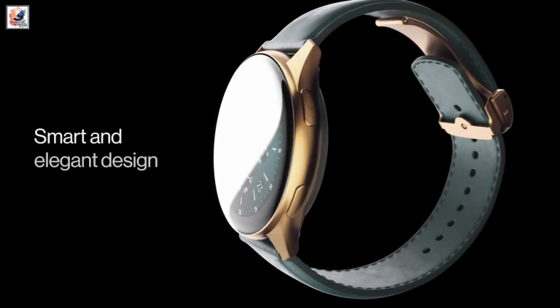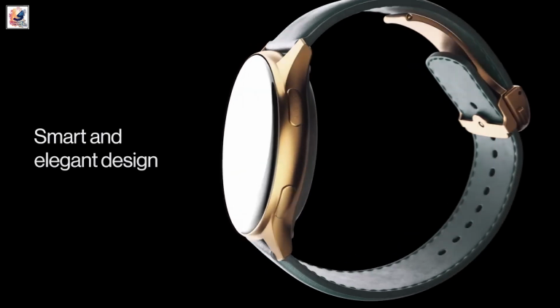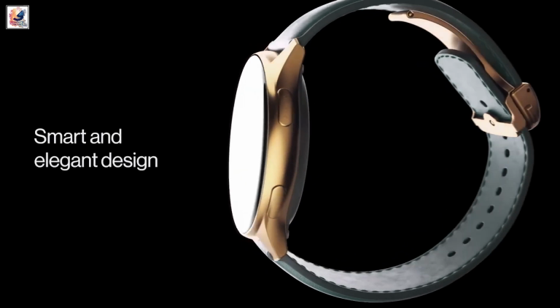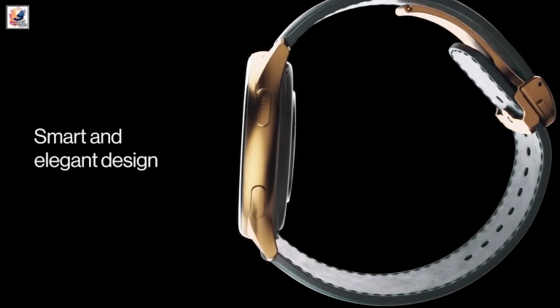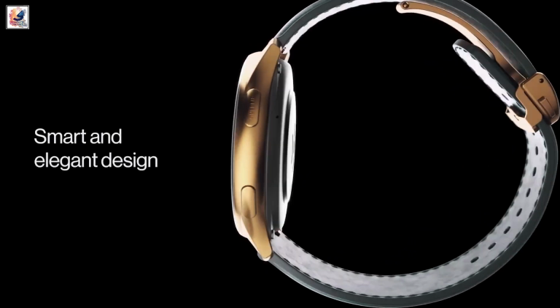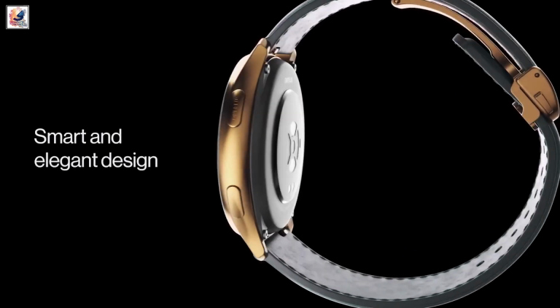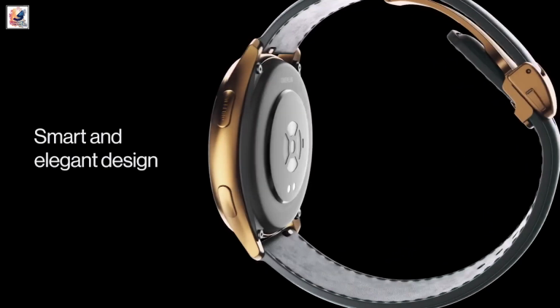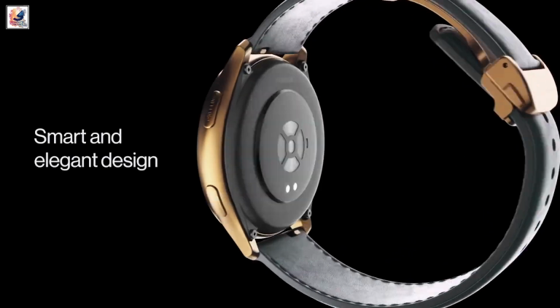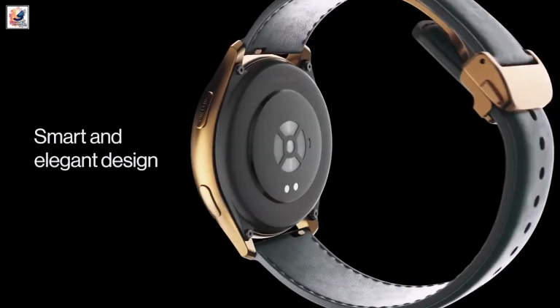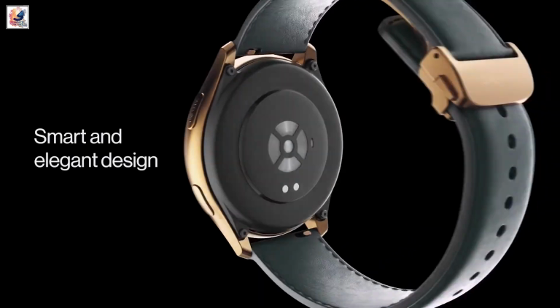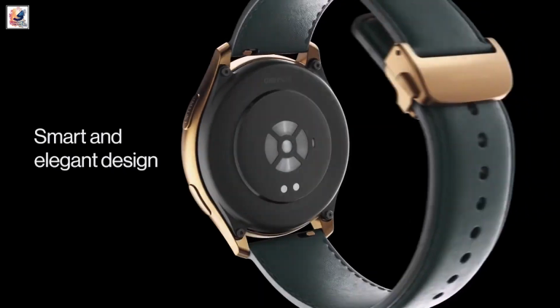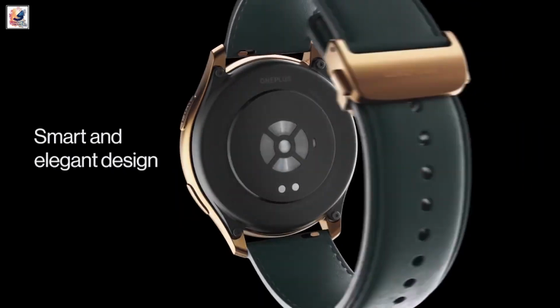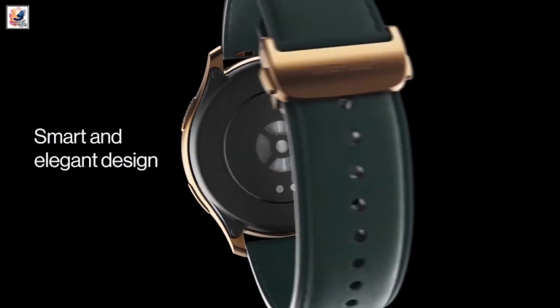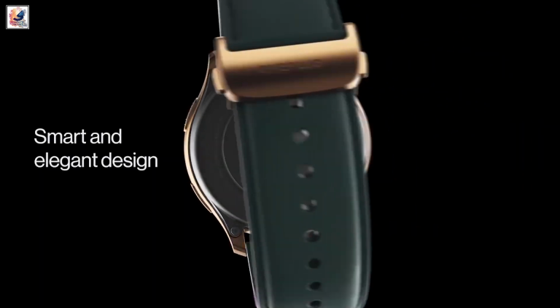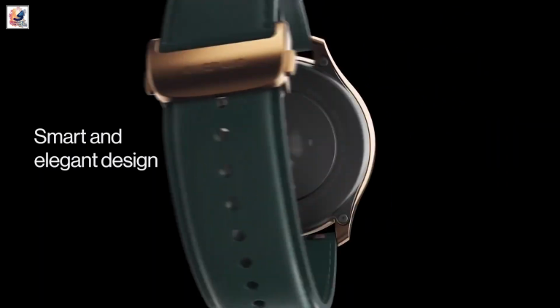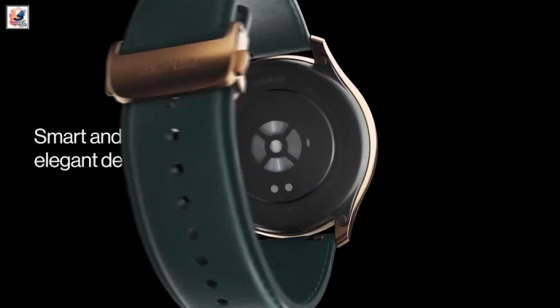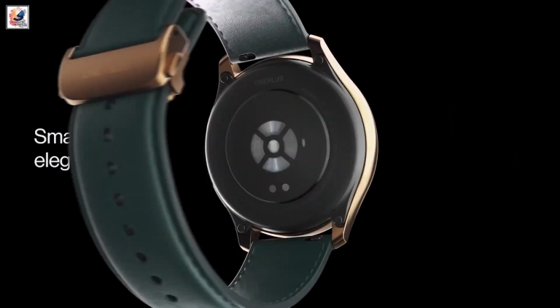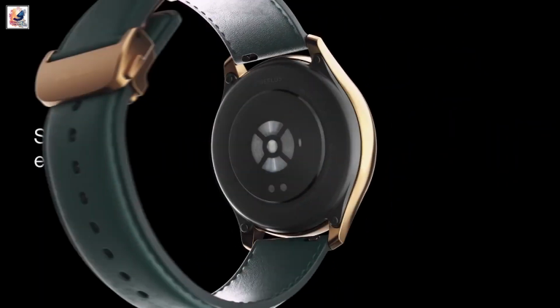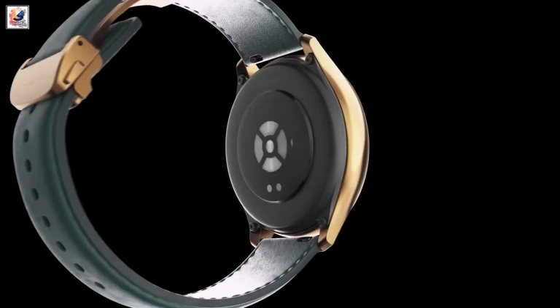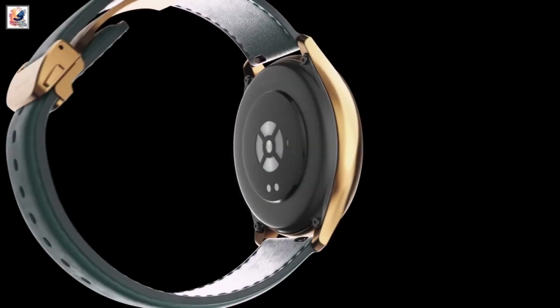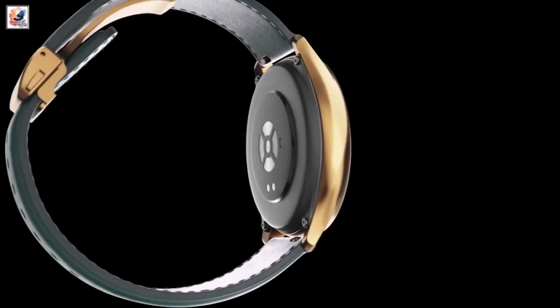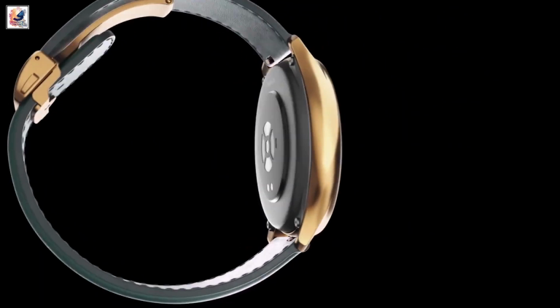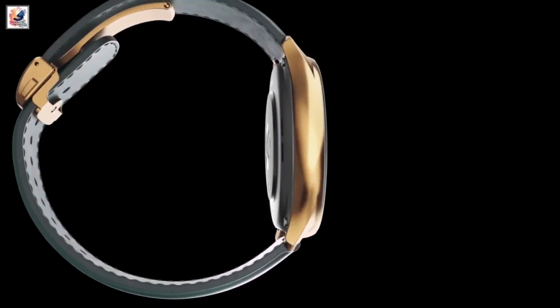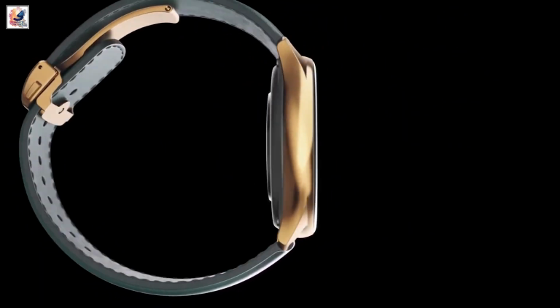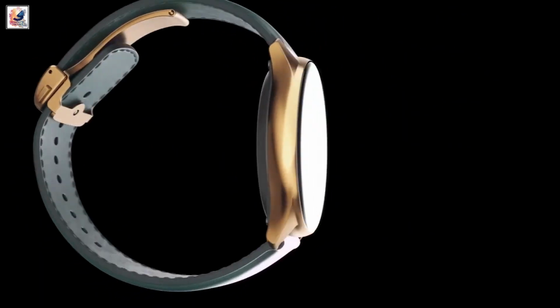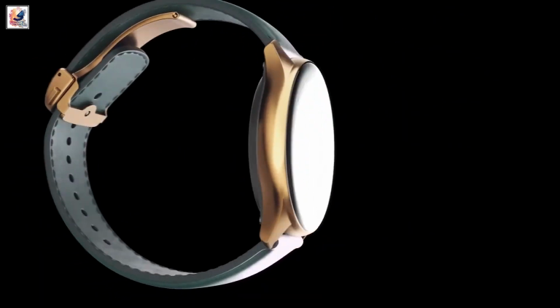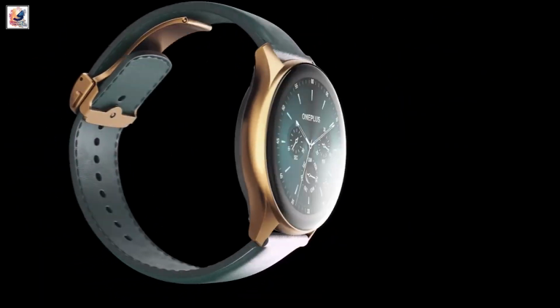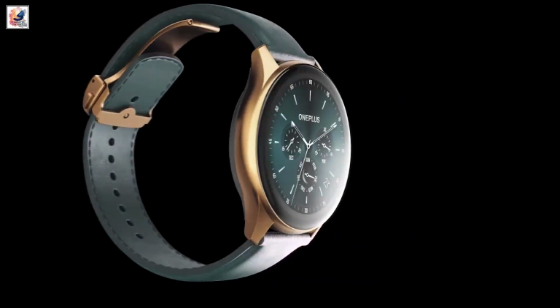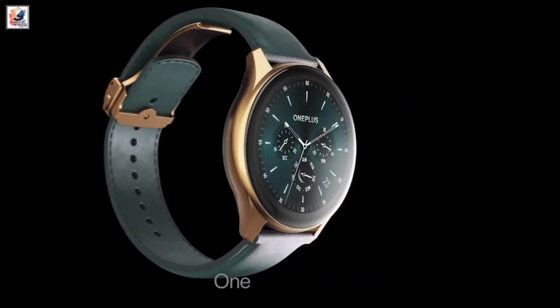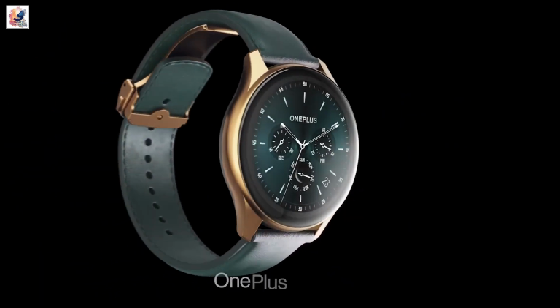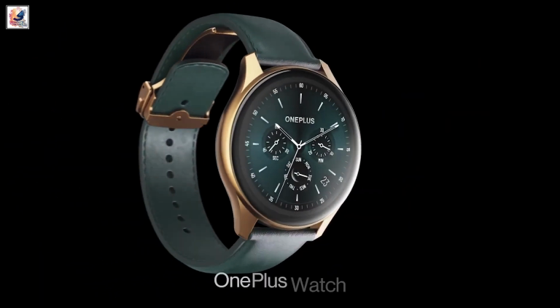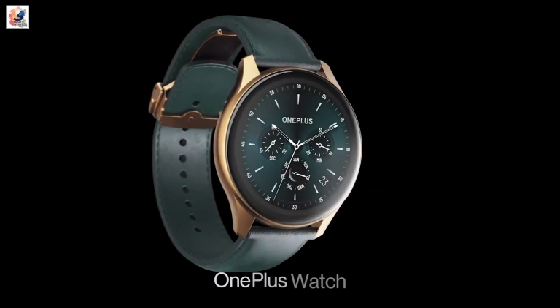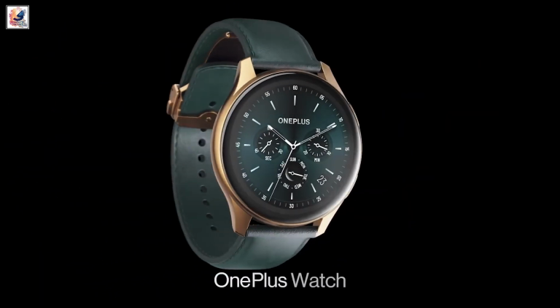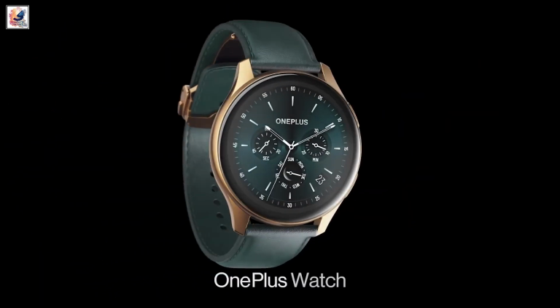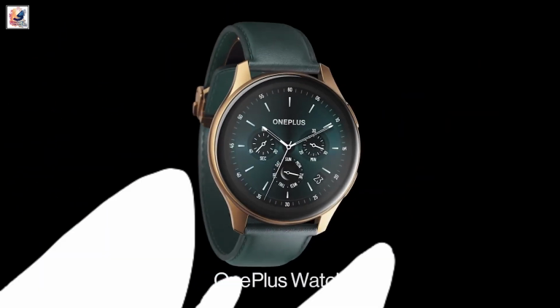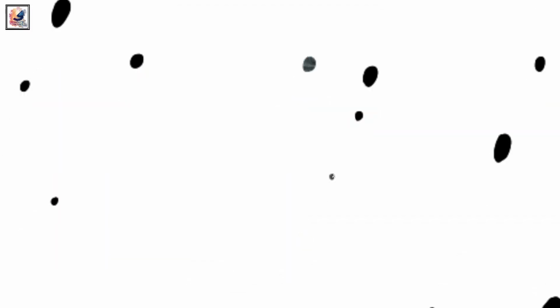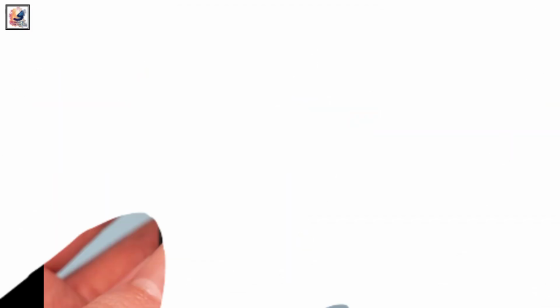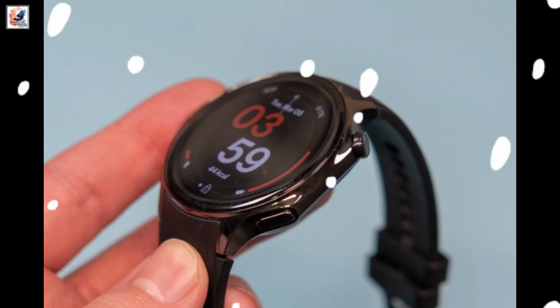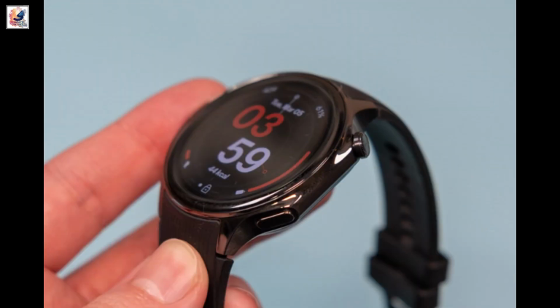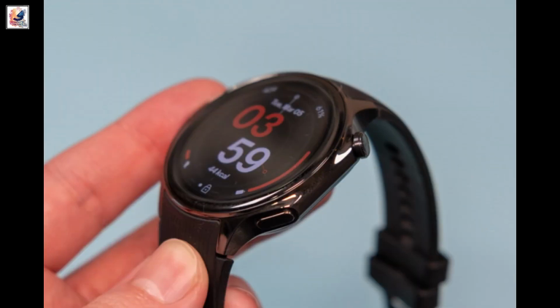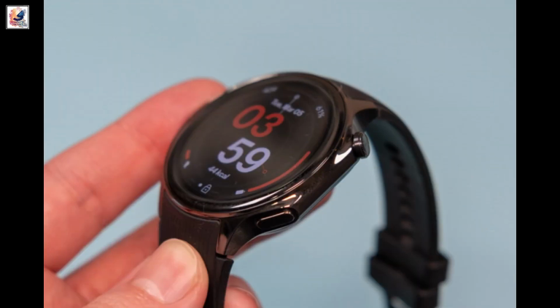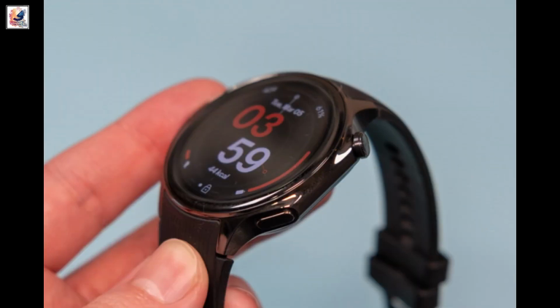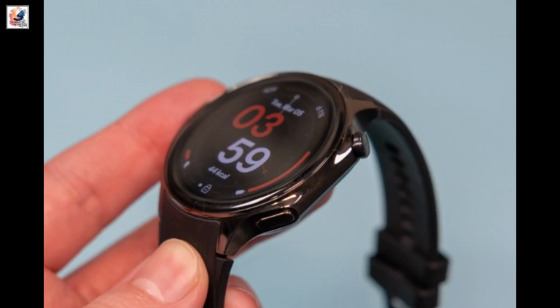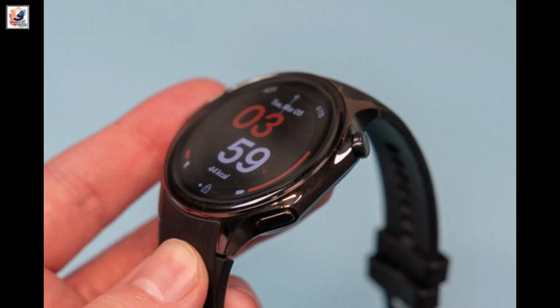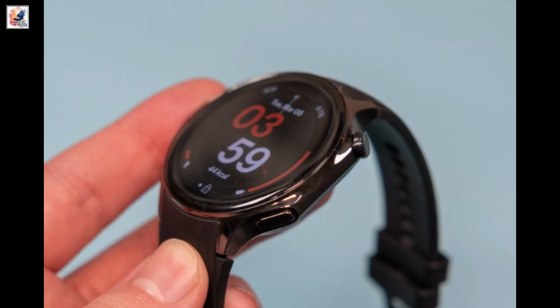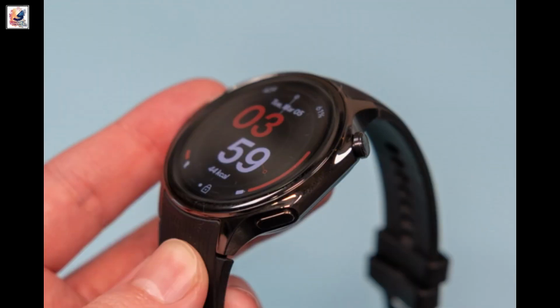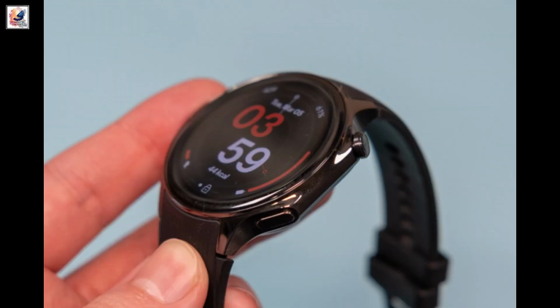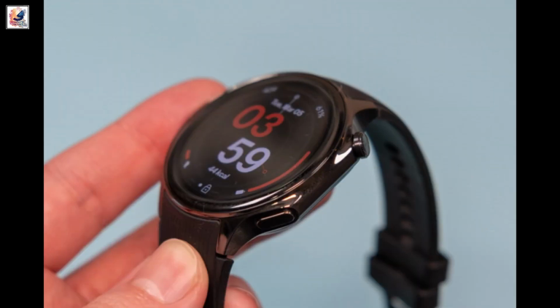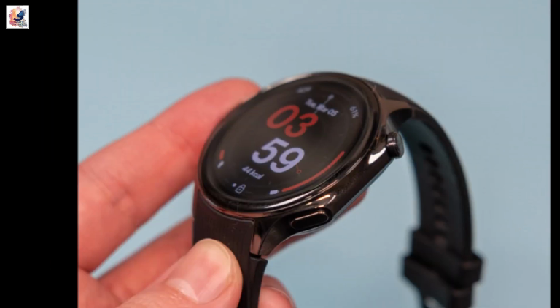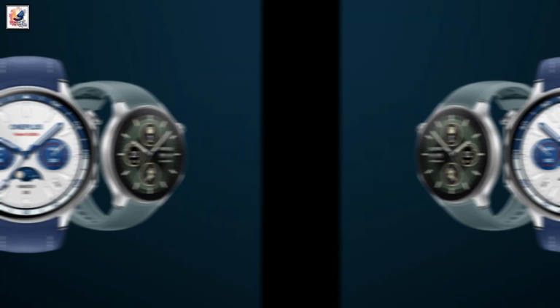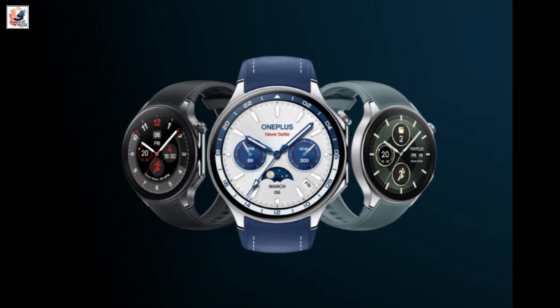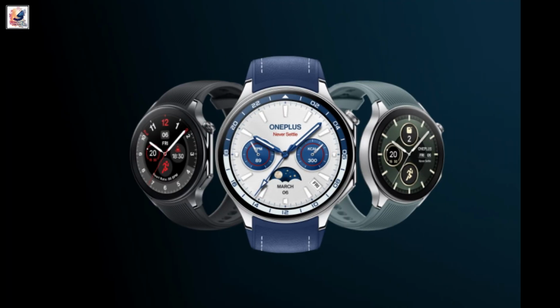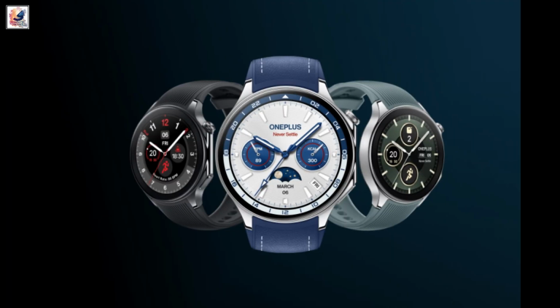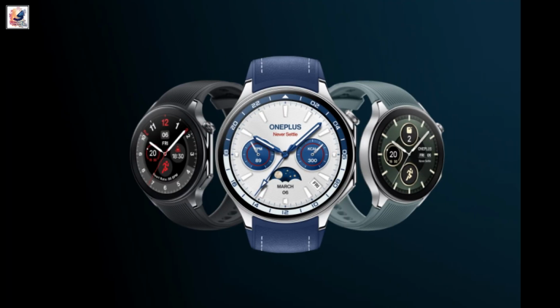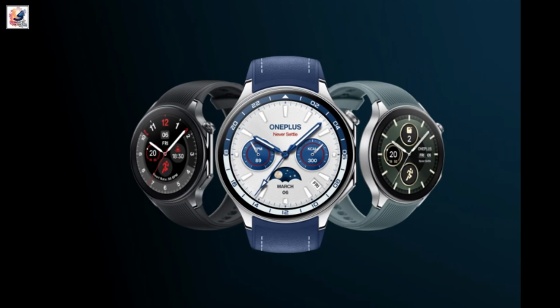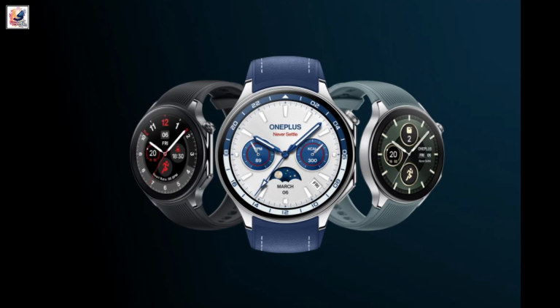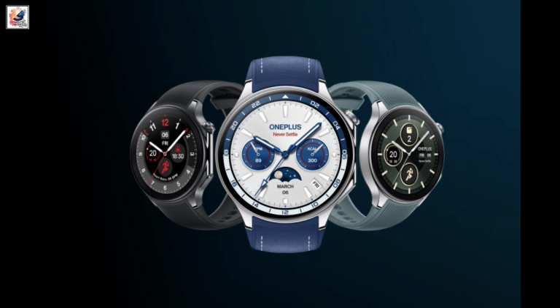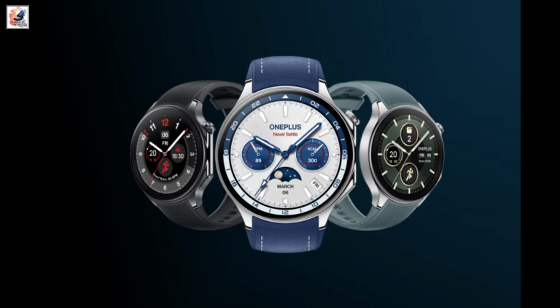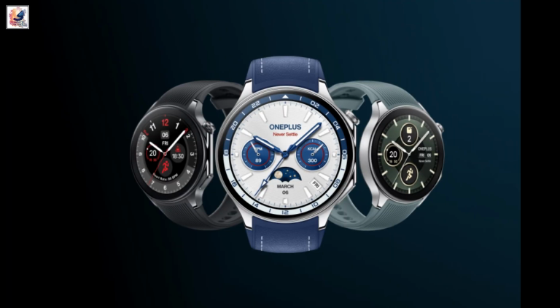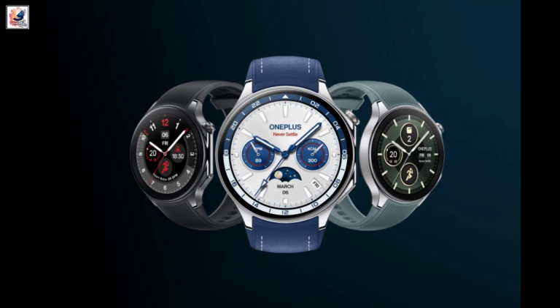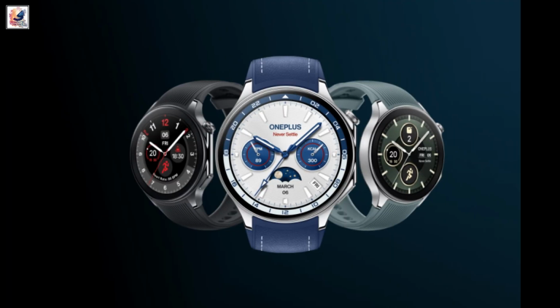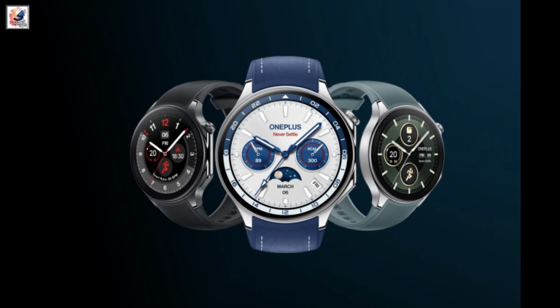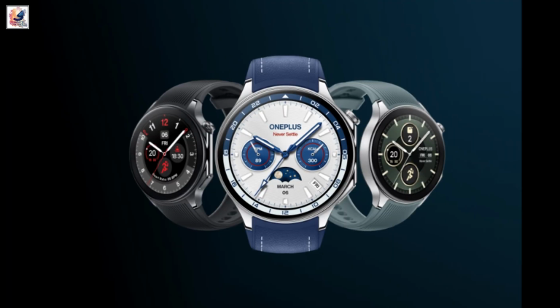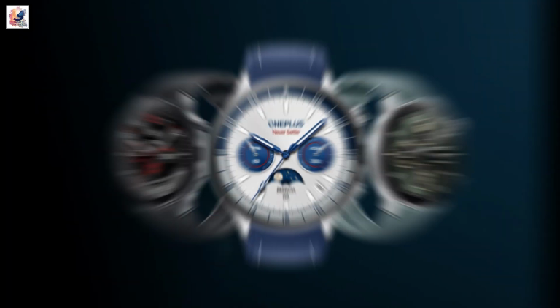We continue to wait for official information on the OnePlus Watch 3, and it seems the device's unveiling might not be far off.